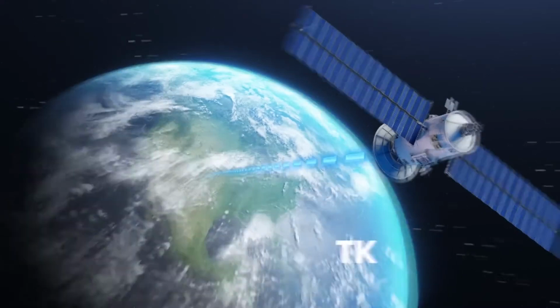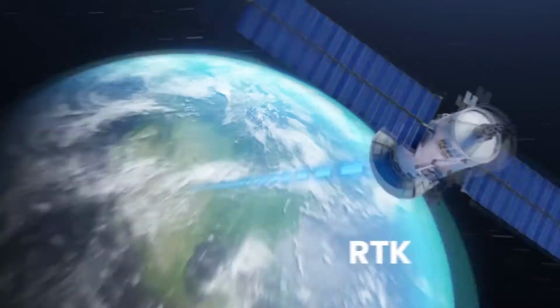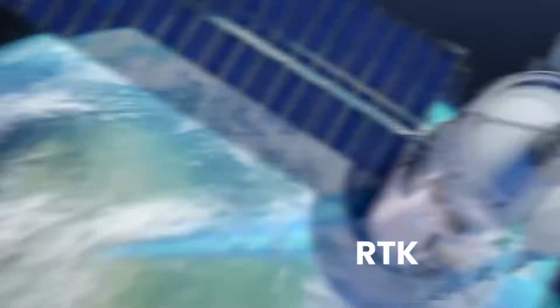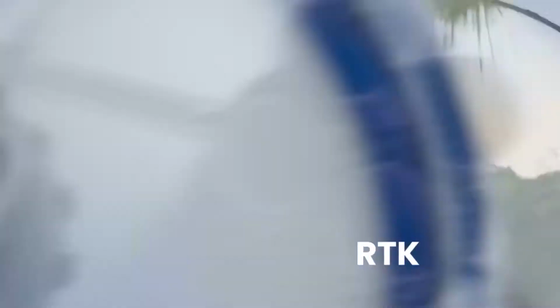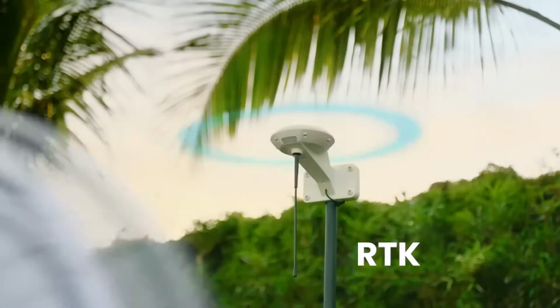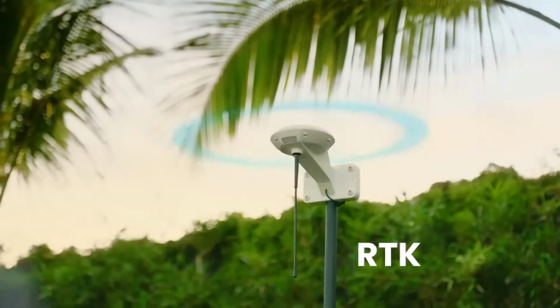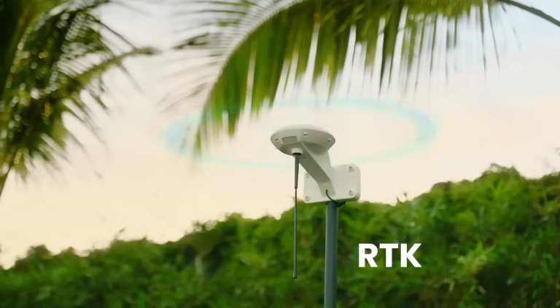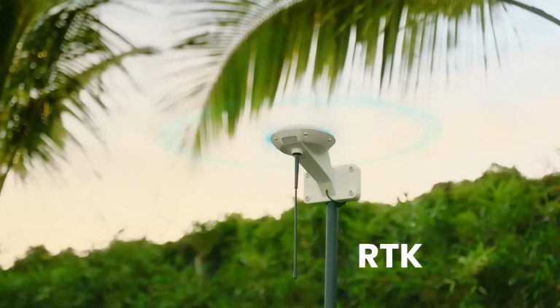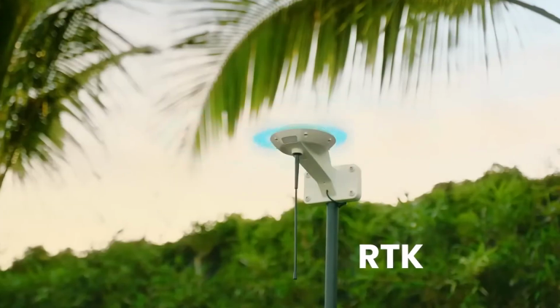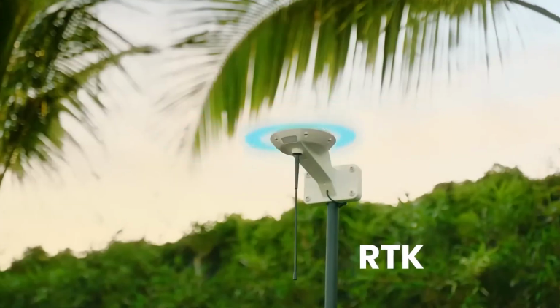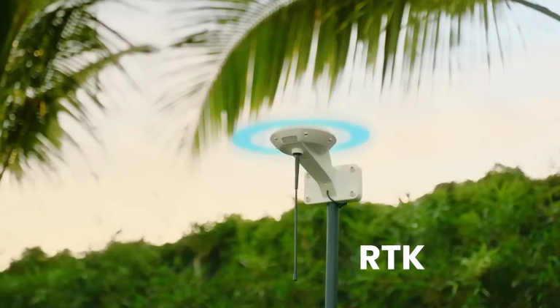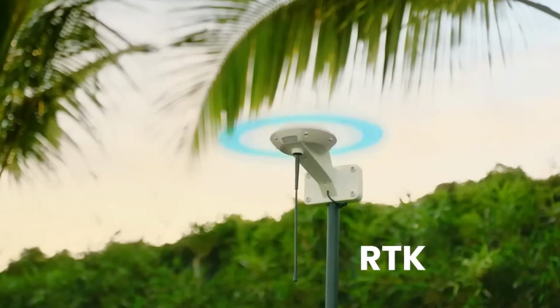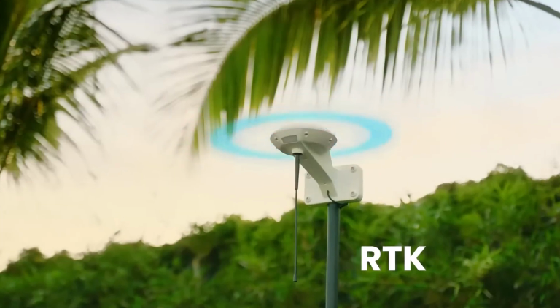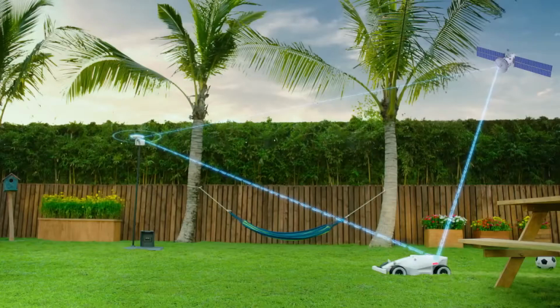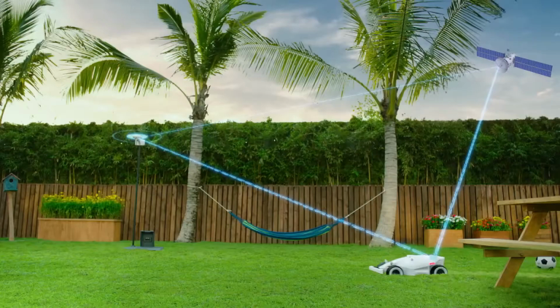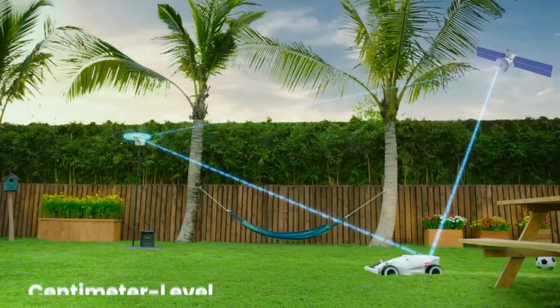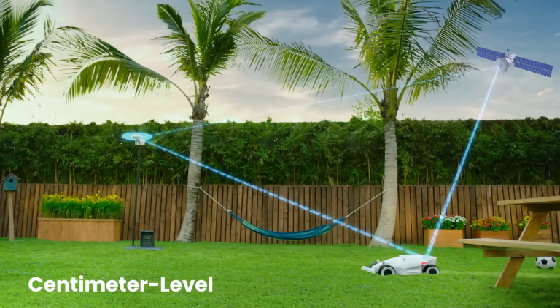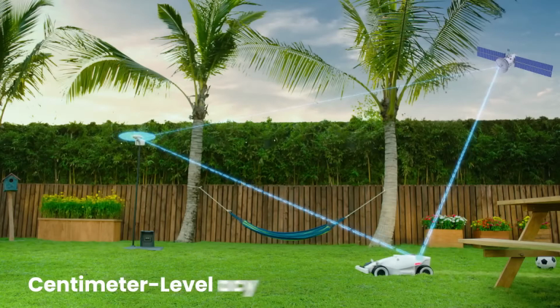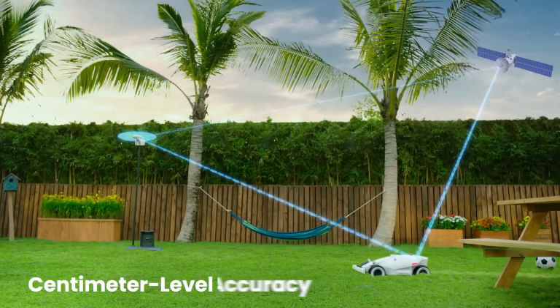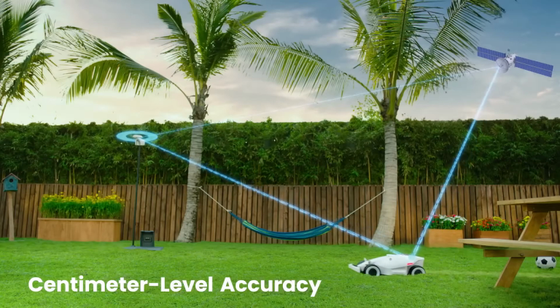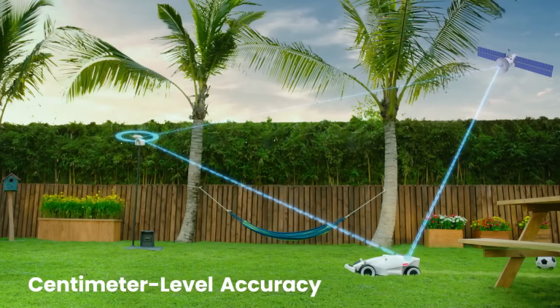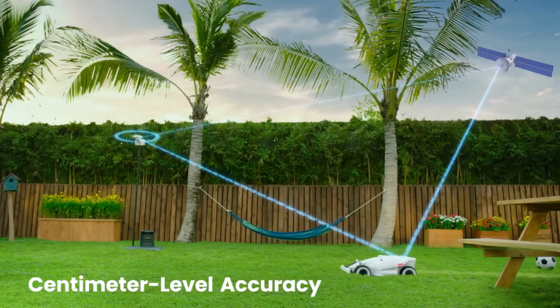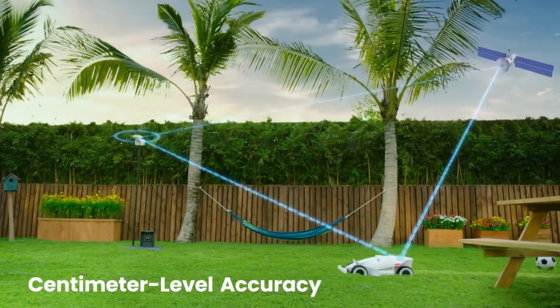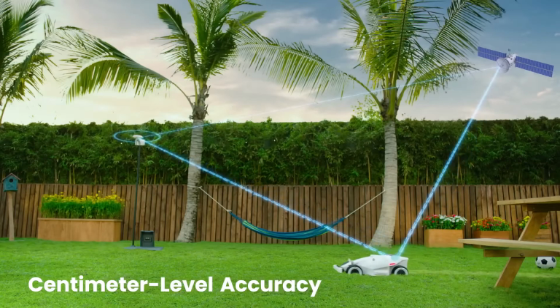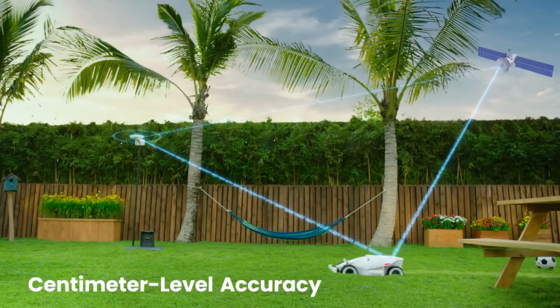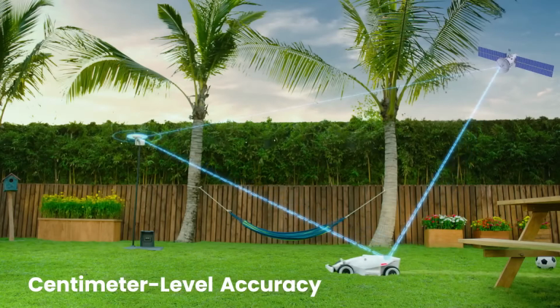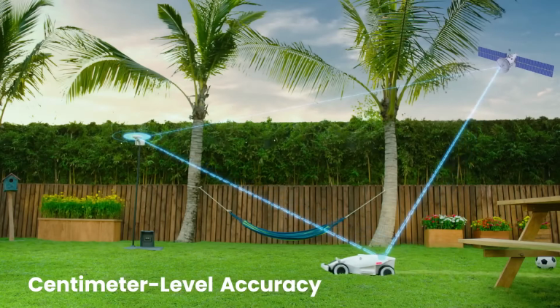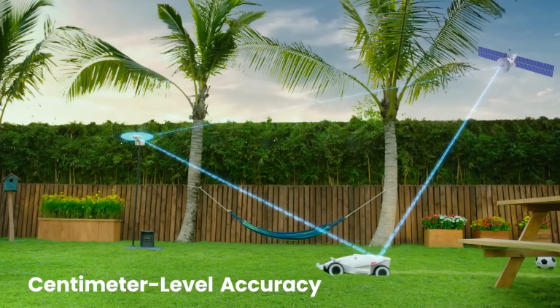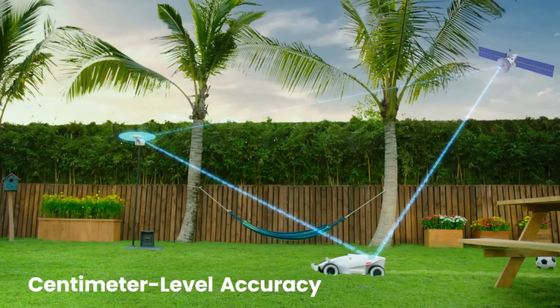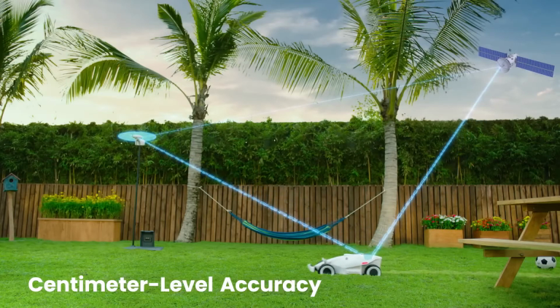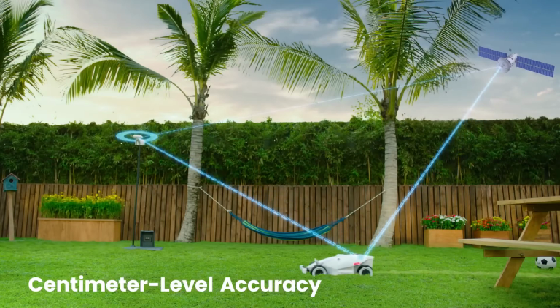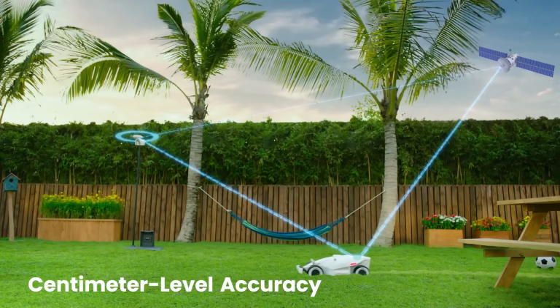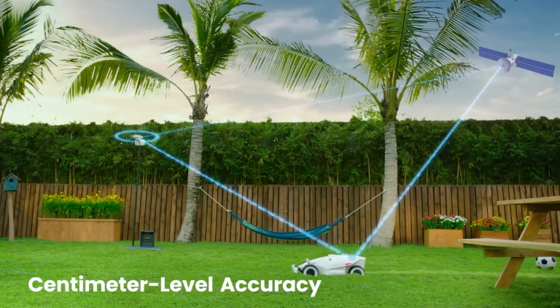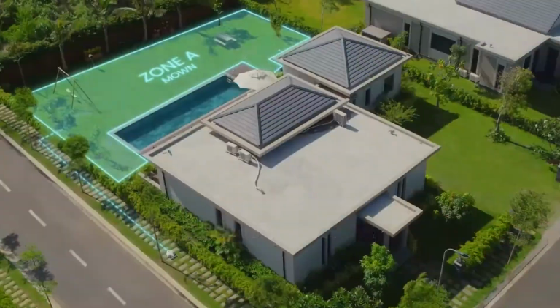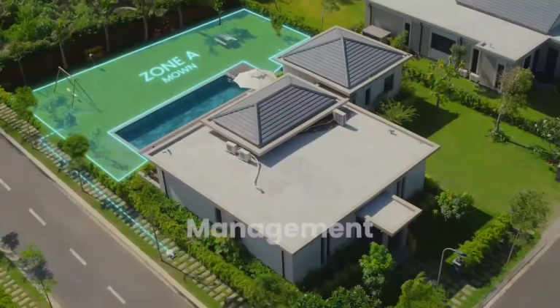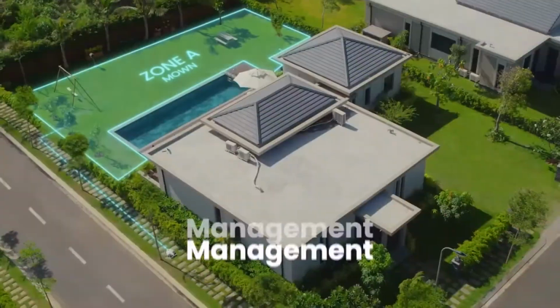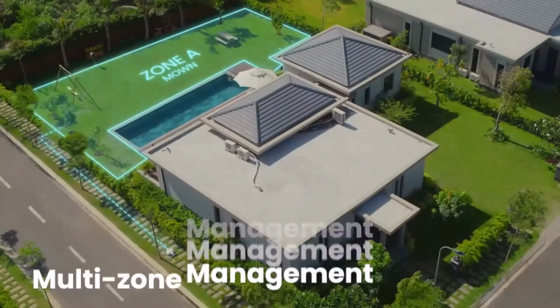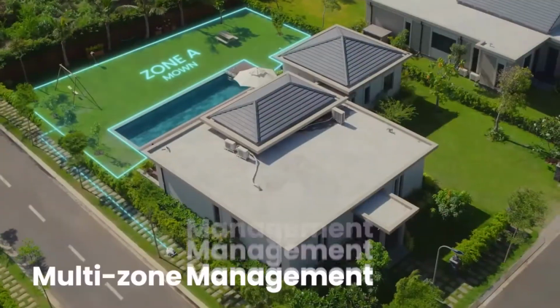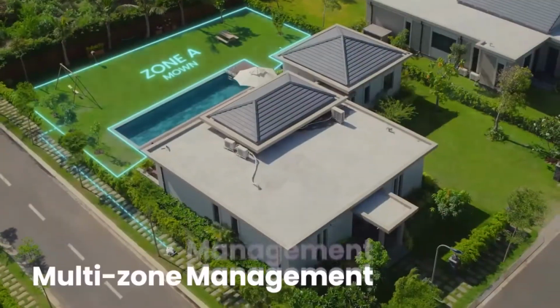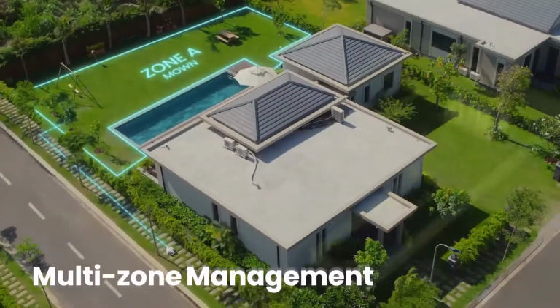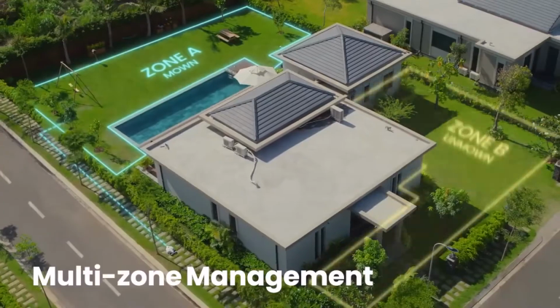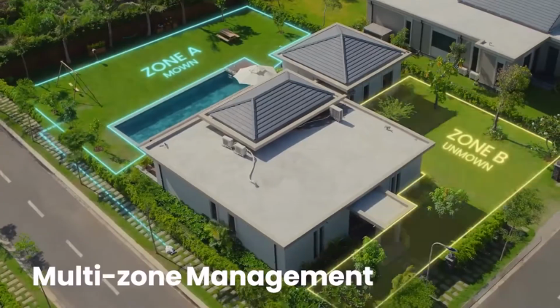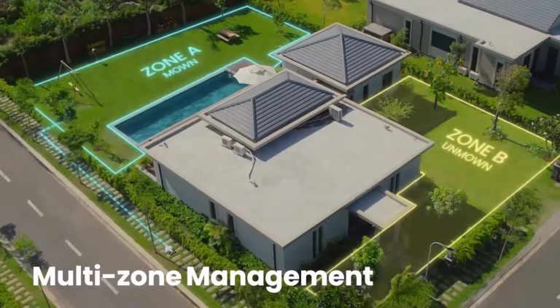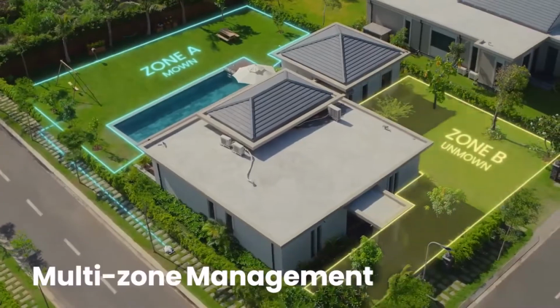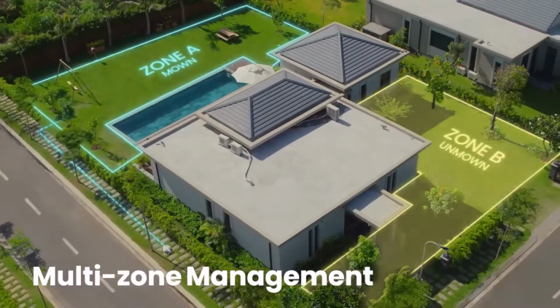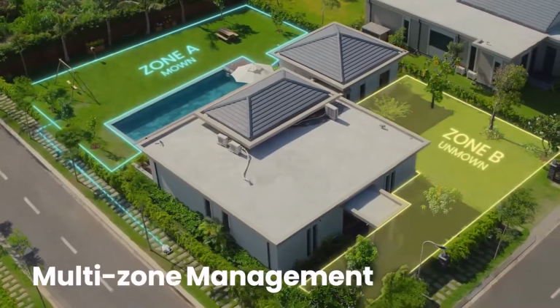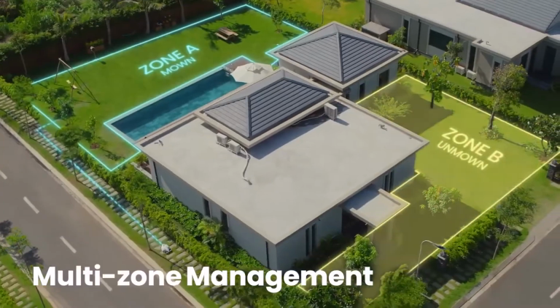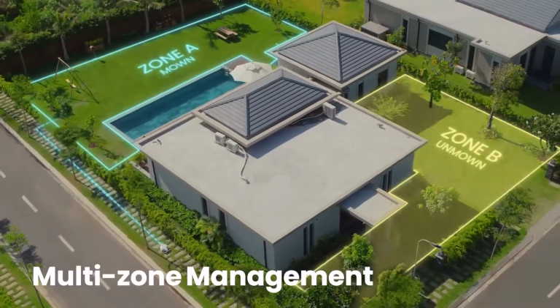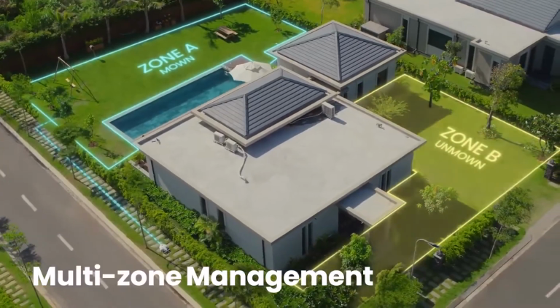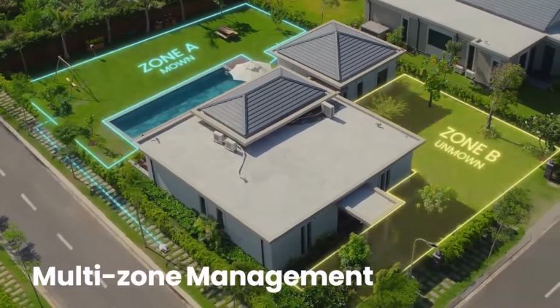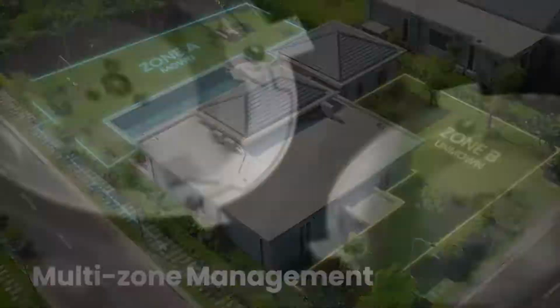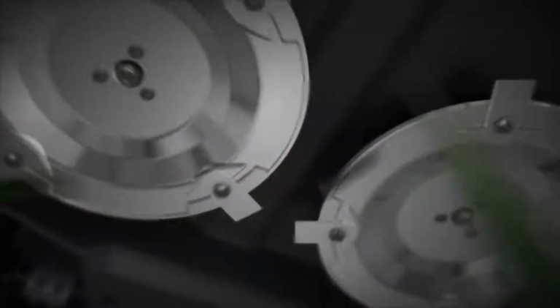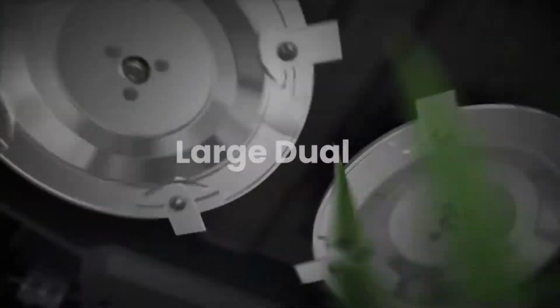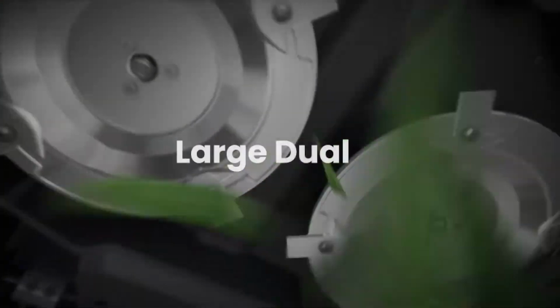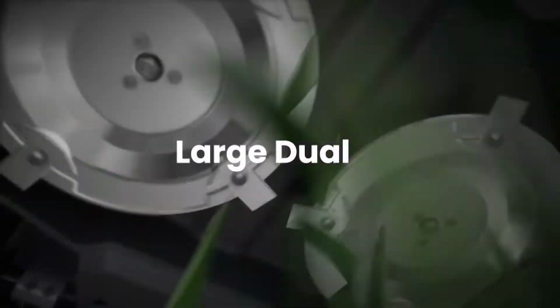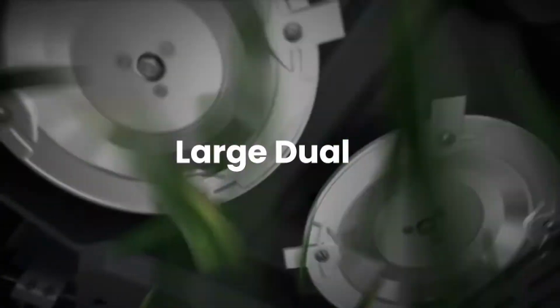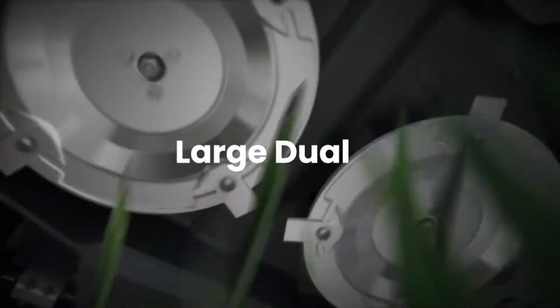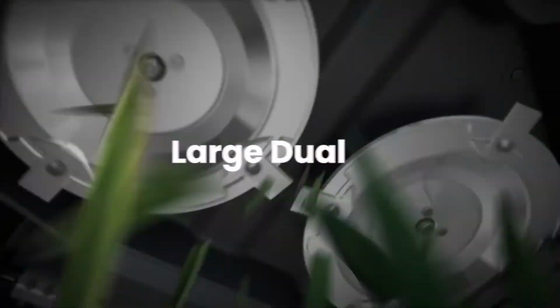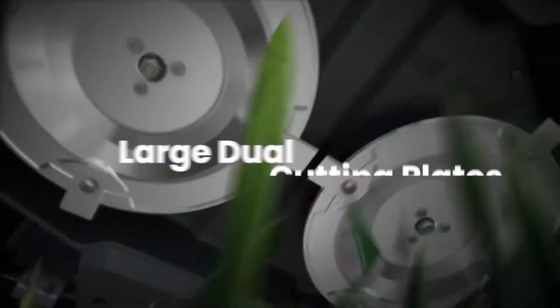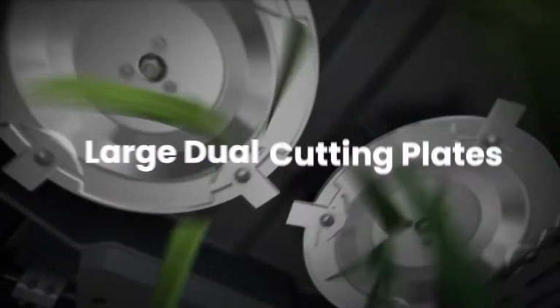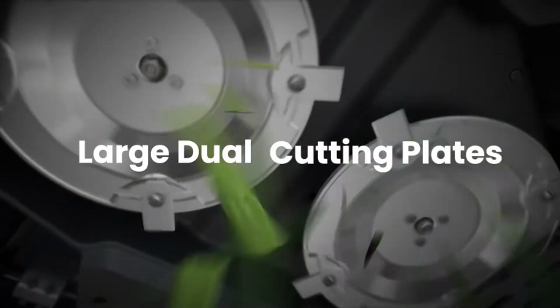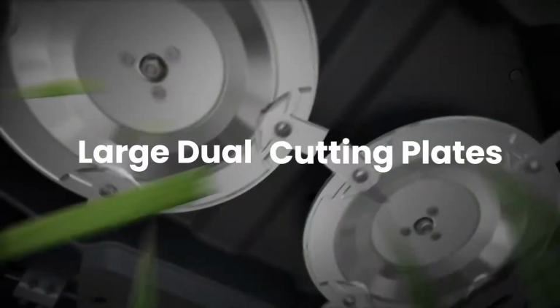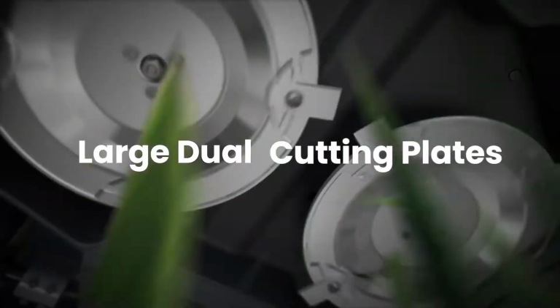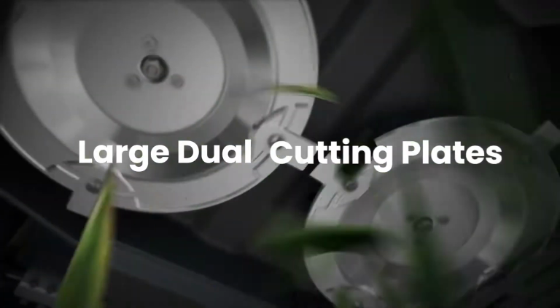RTK allows for centimeter-level accuracy. Cut more grass at once using large dual cutting plates.